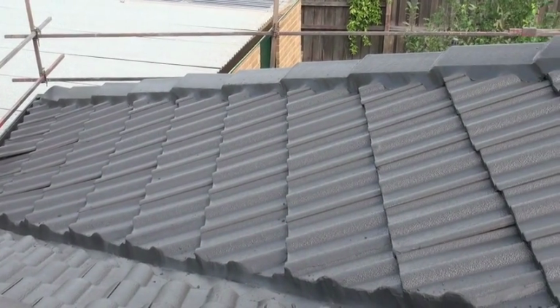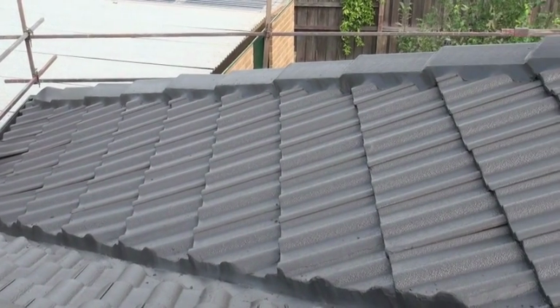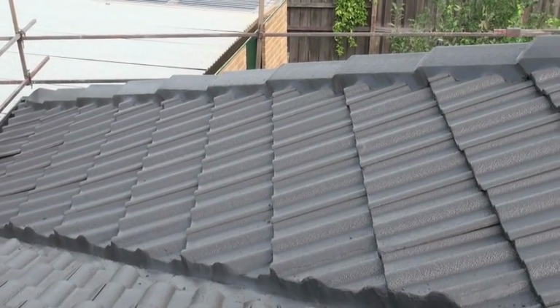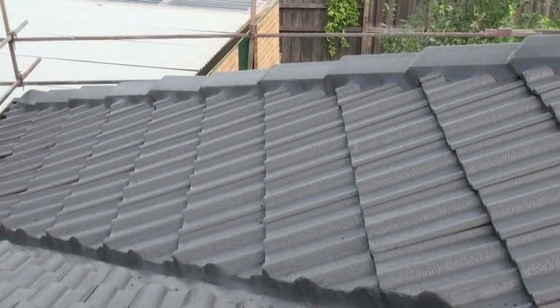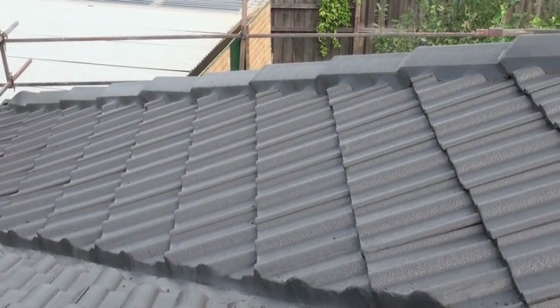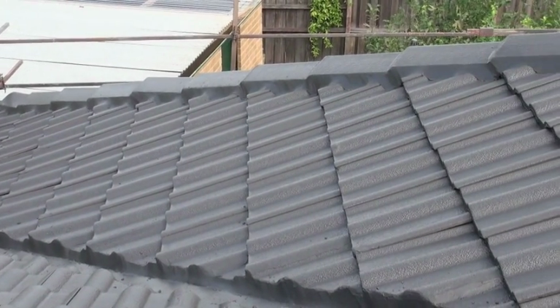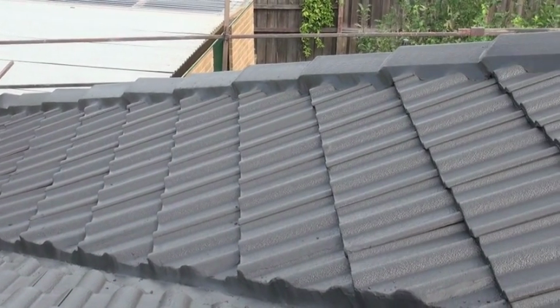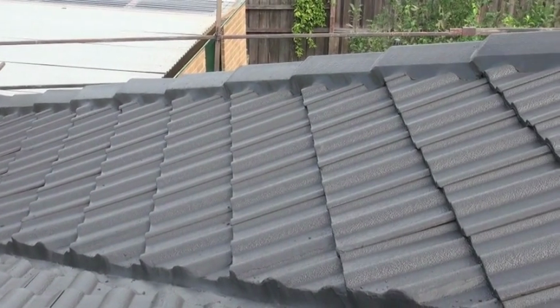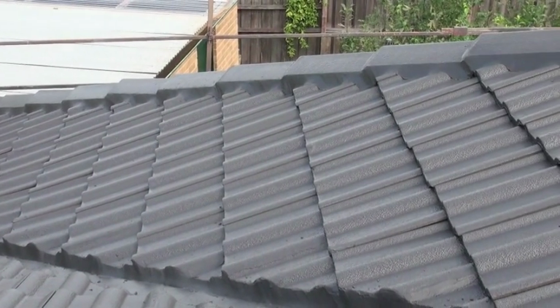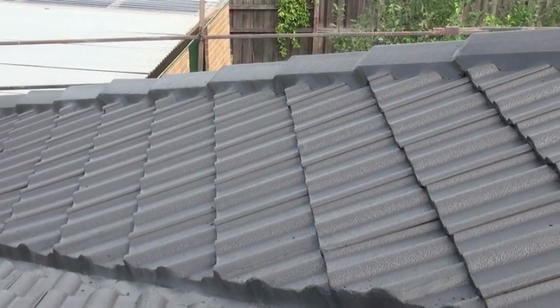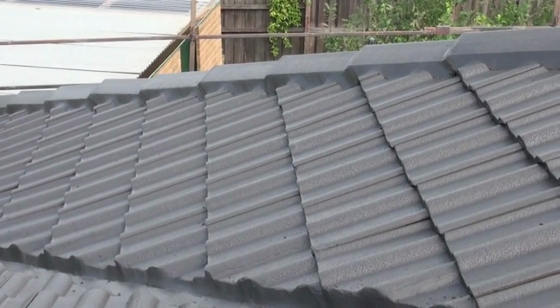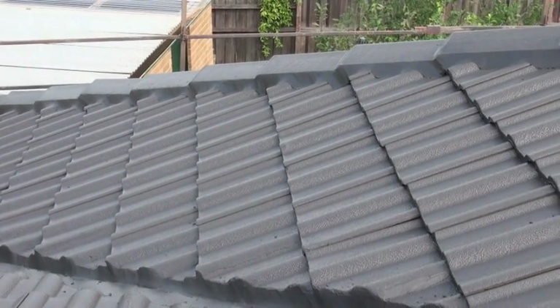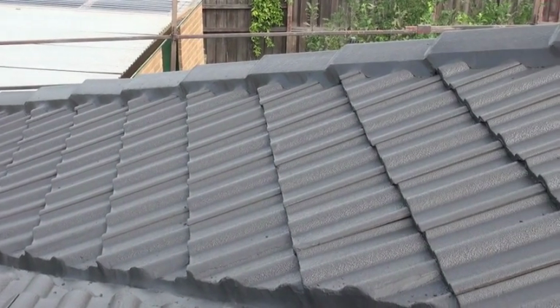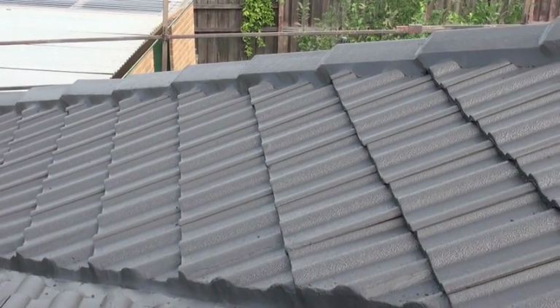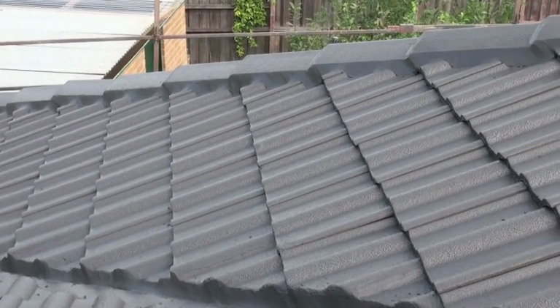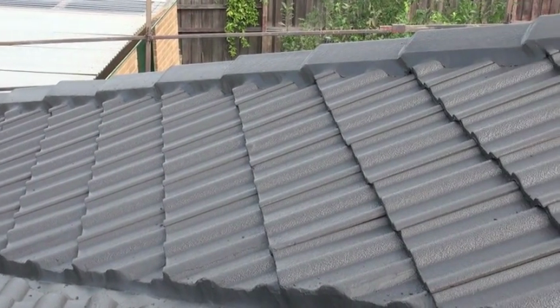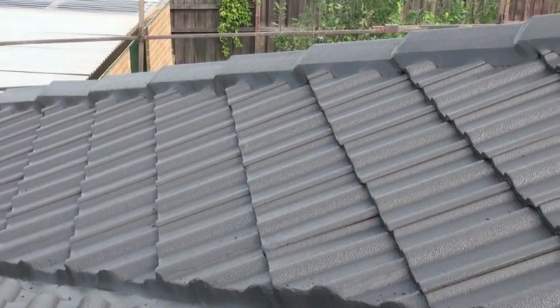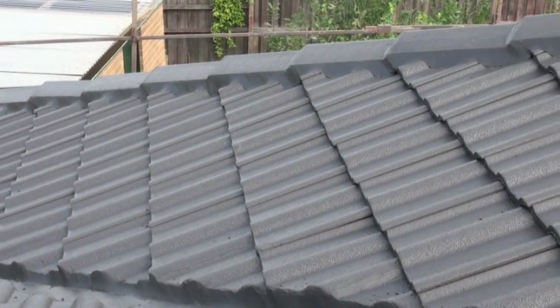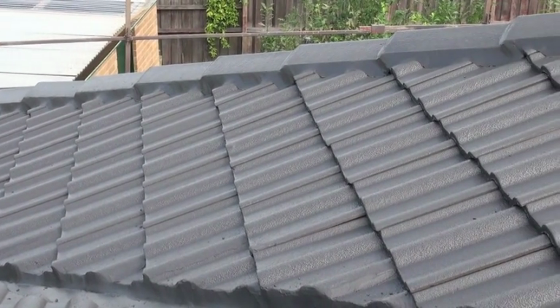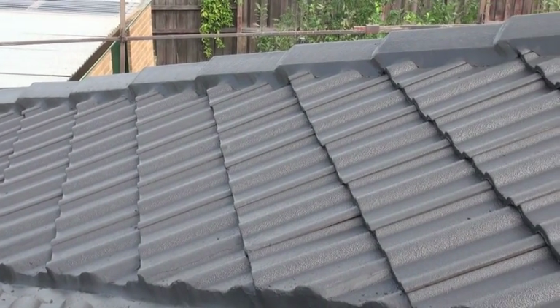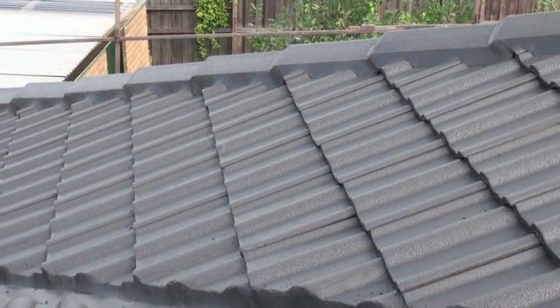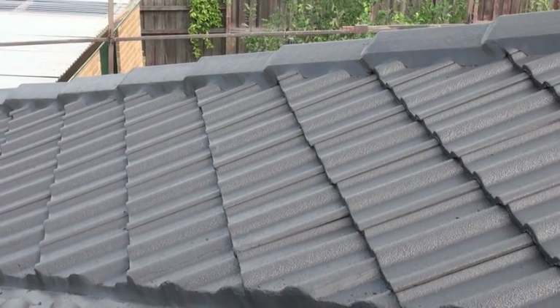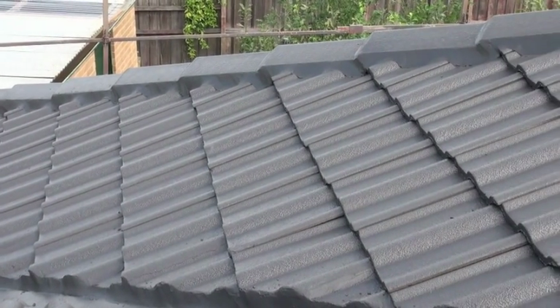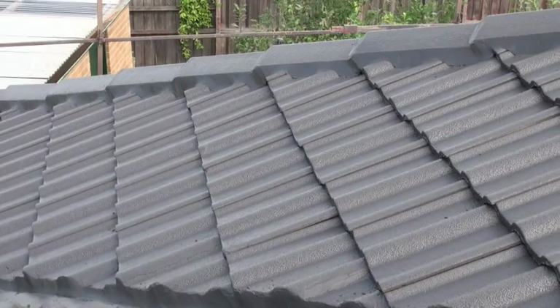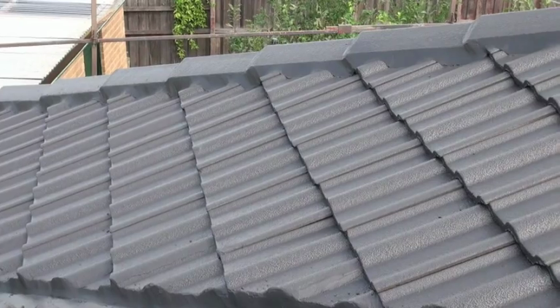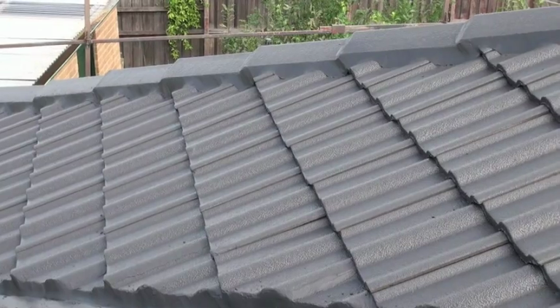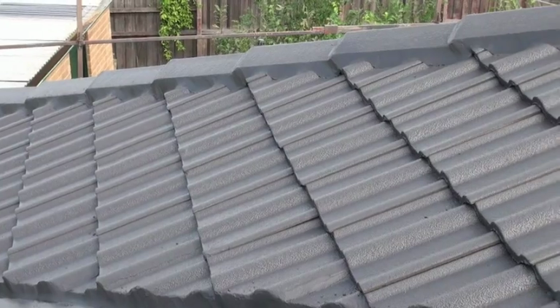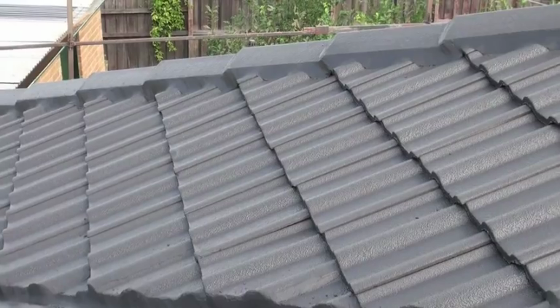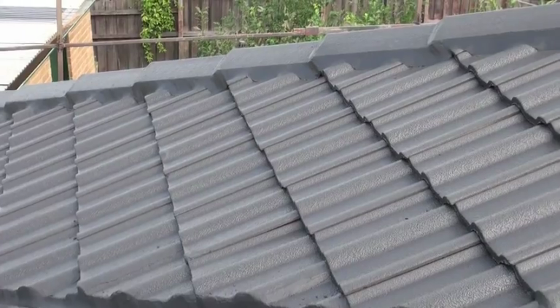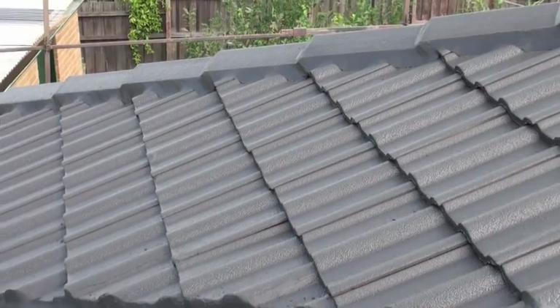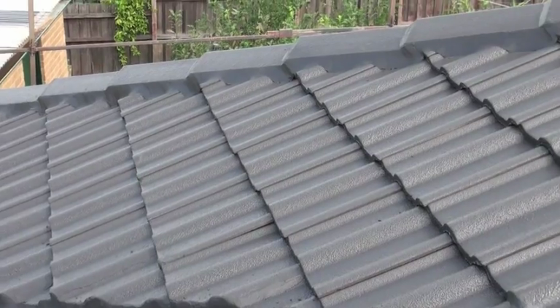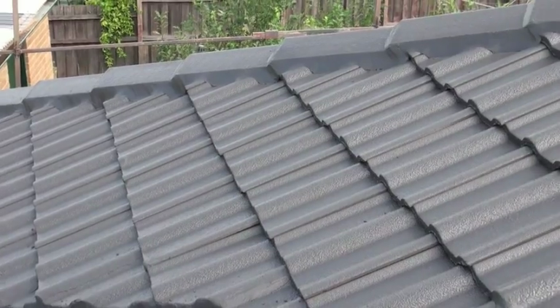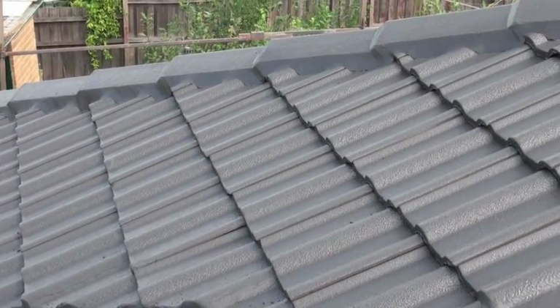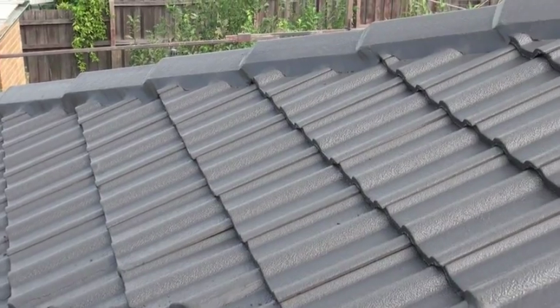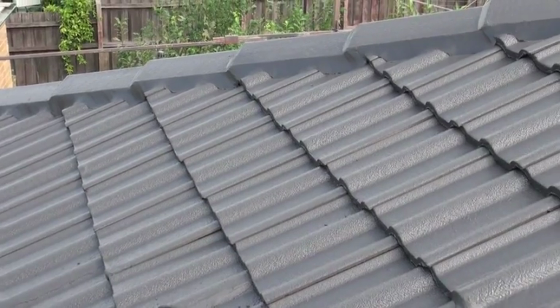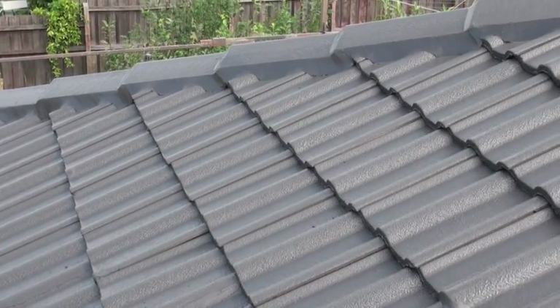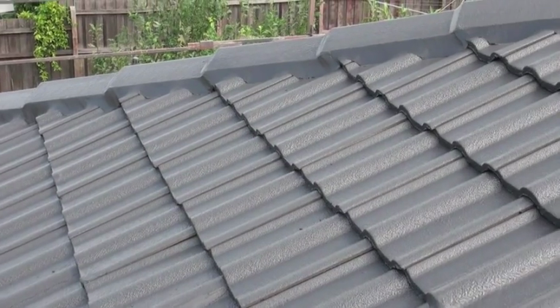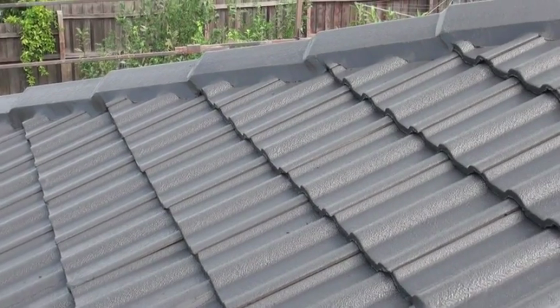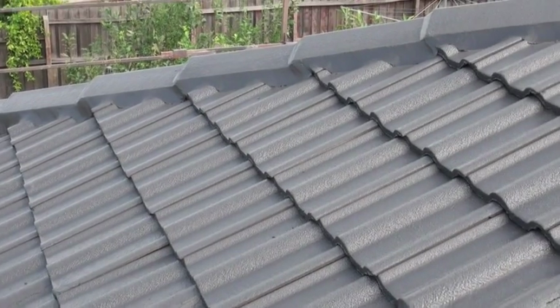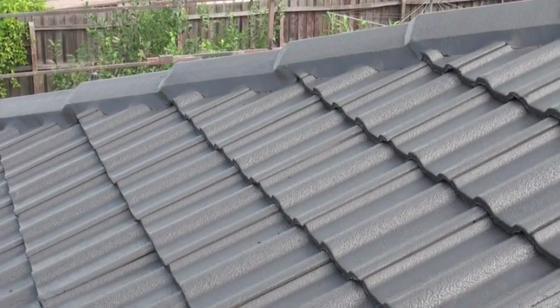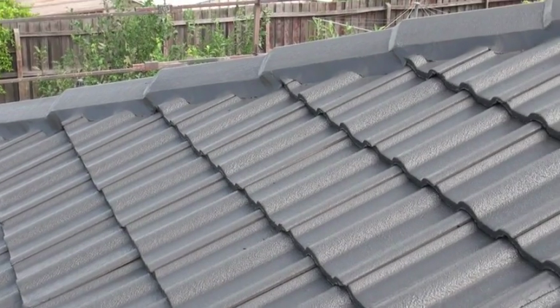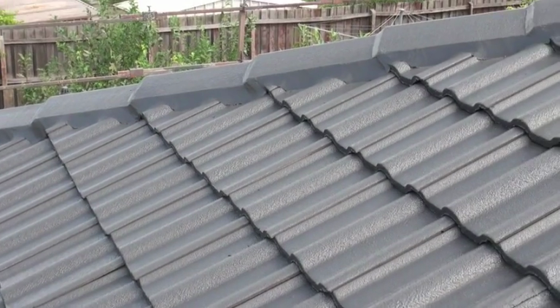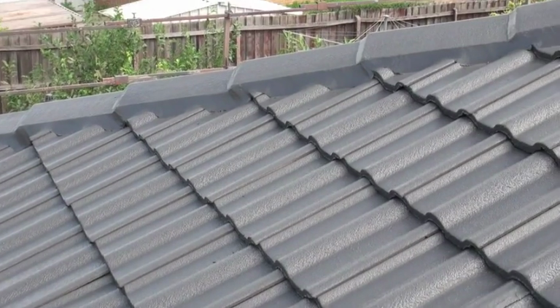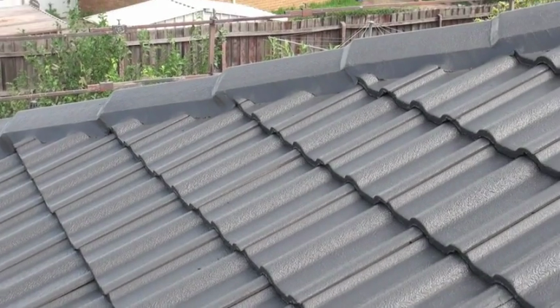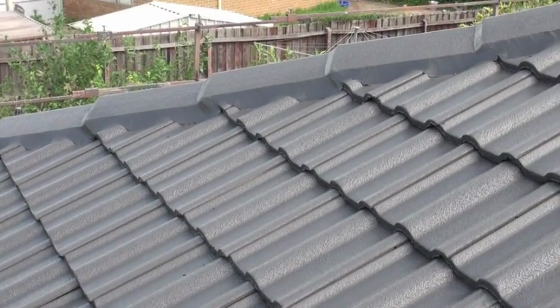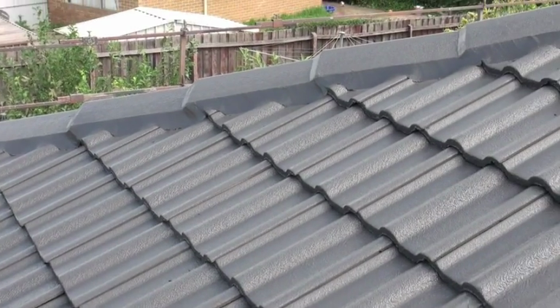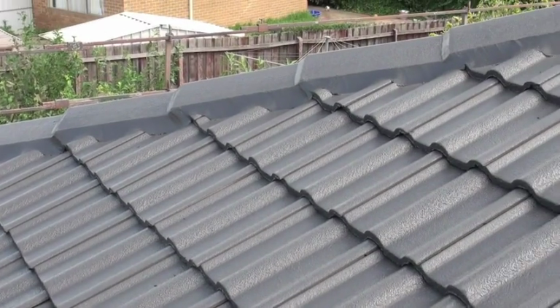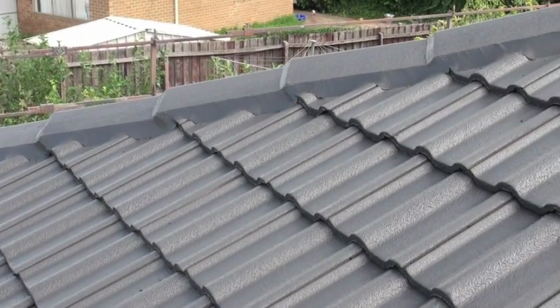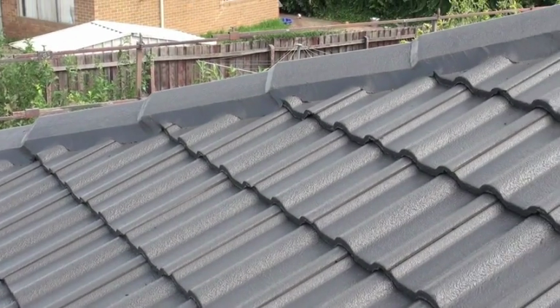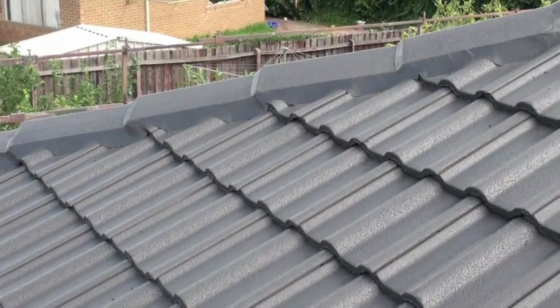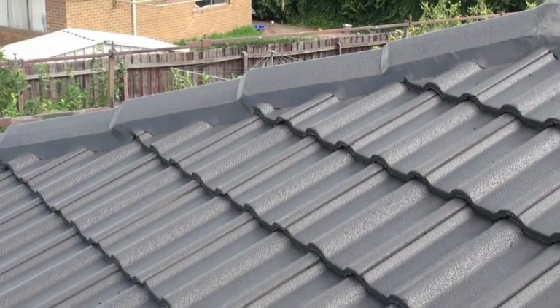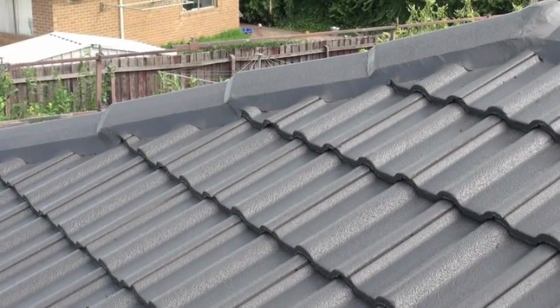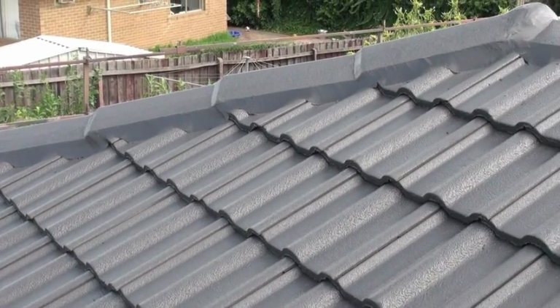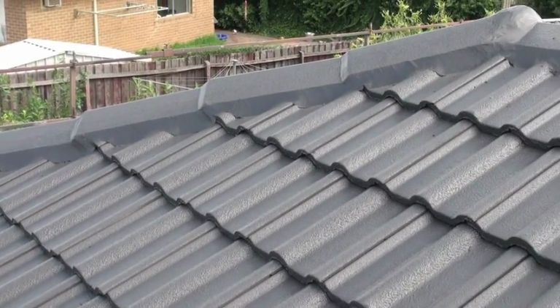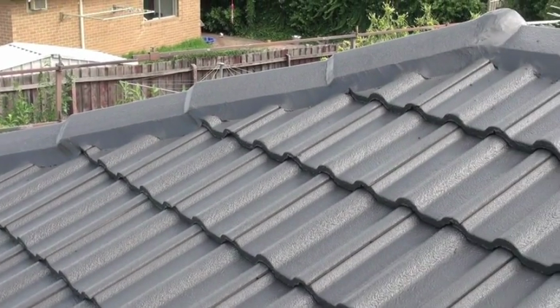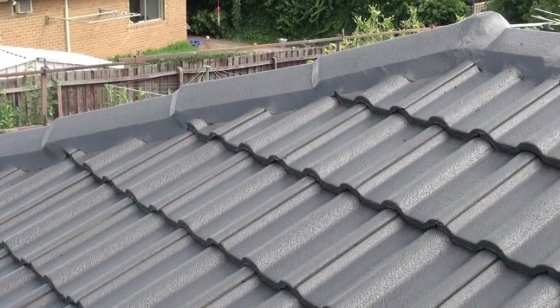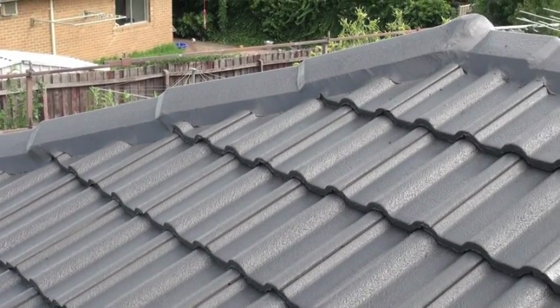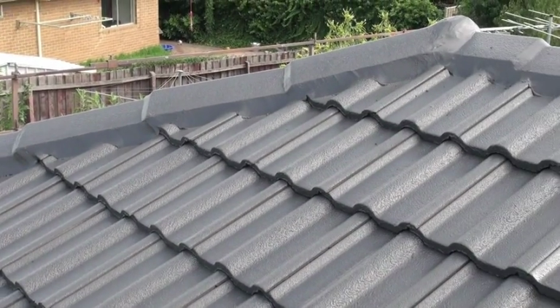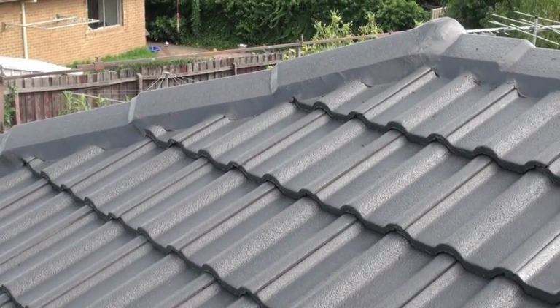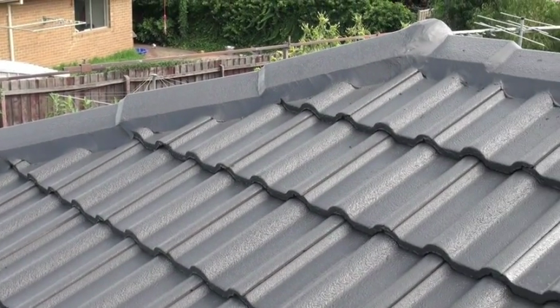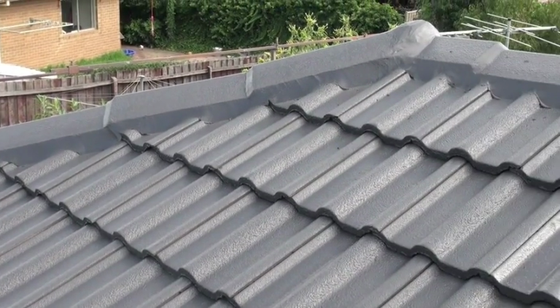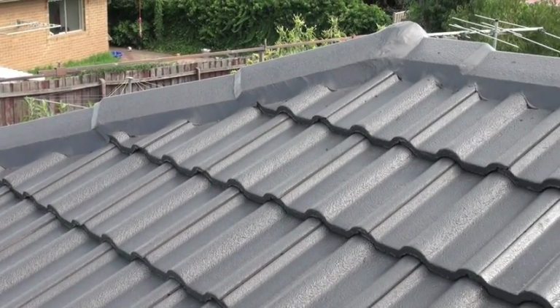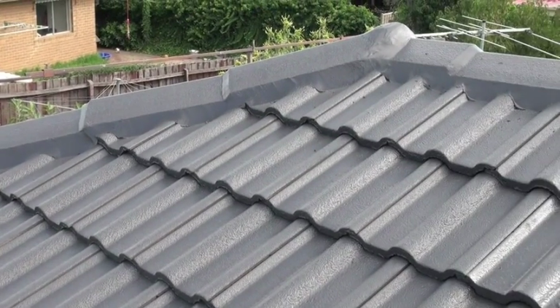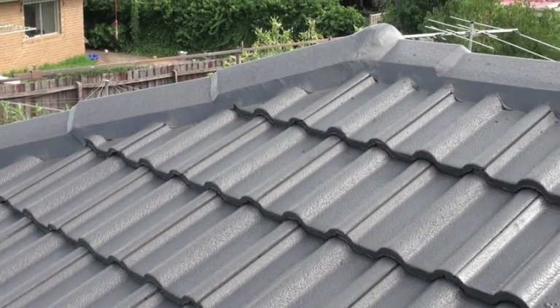Nothing to lose, plenty to gain — have us in and not the rain. Call now for a free roof inspection and quote.